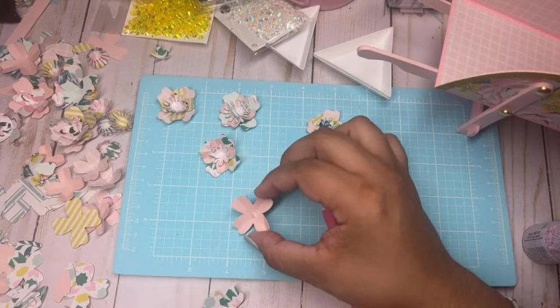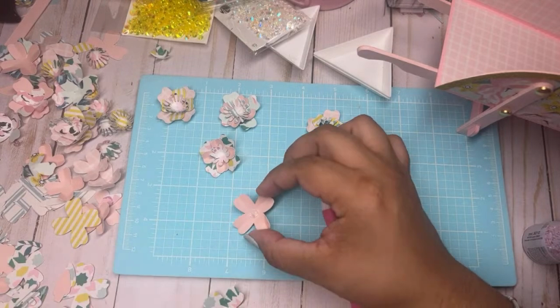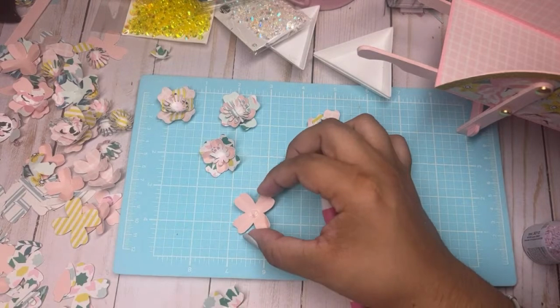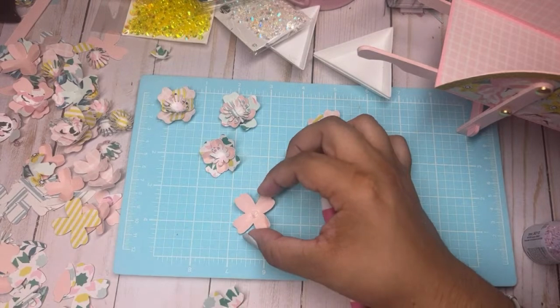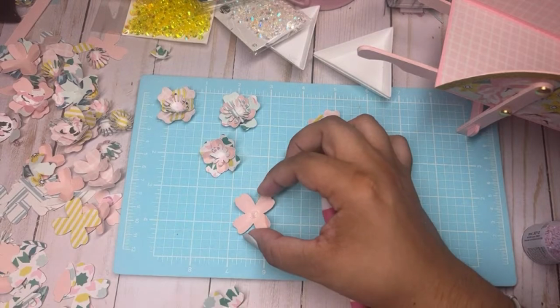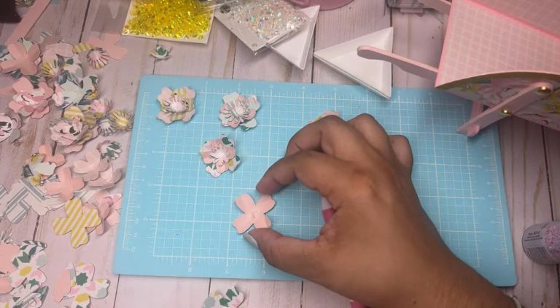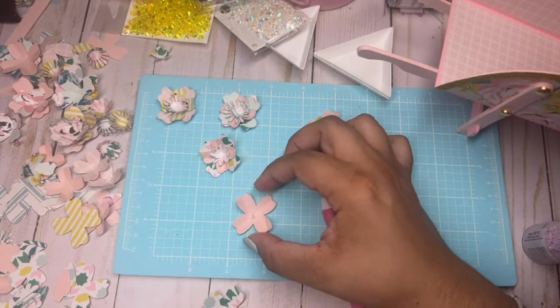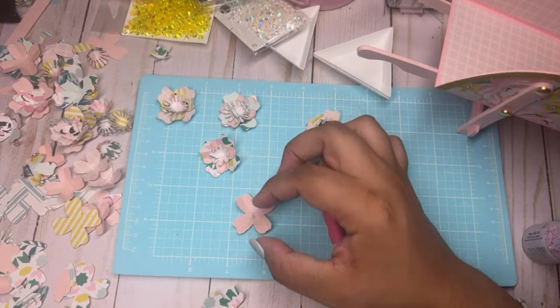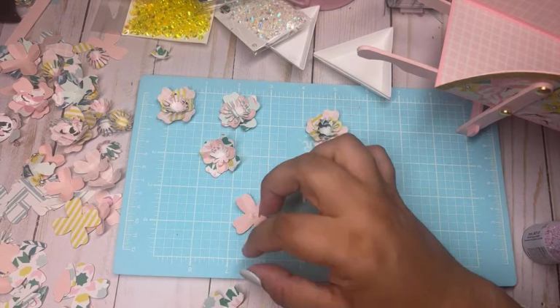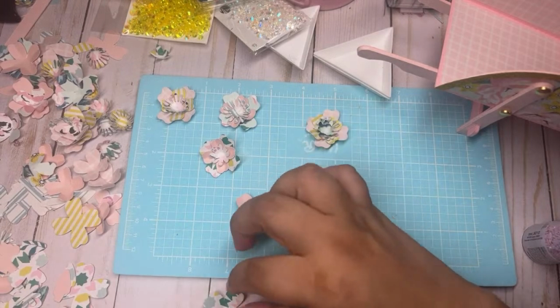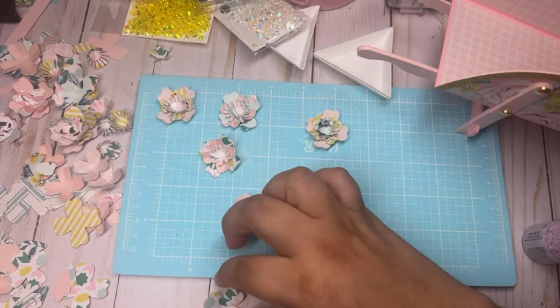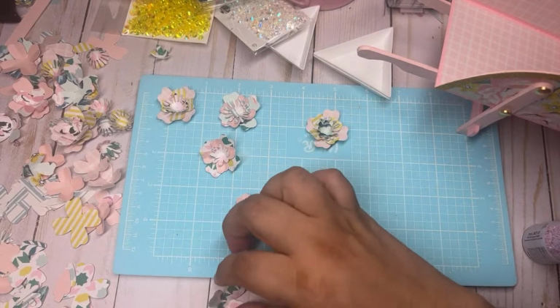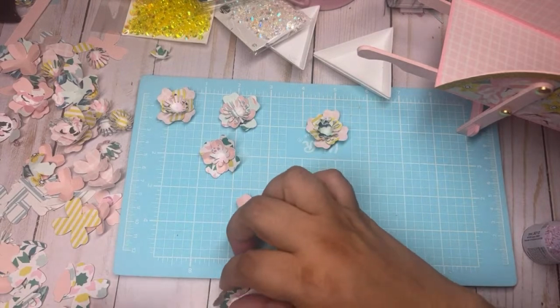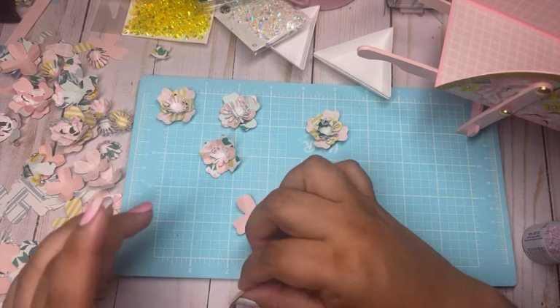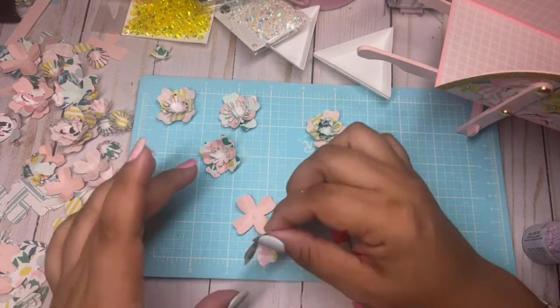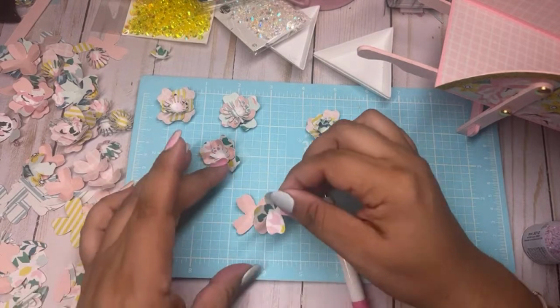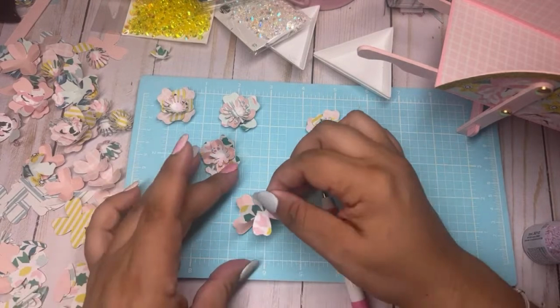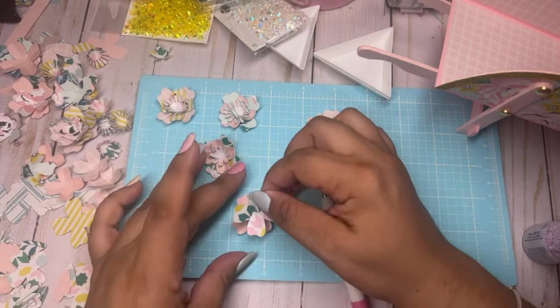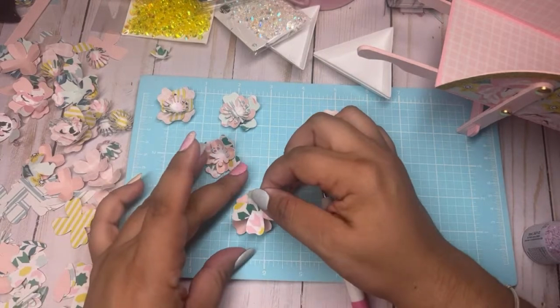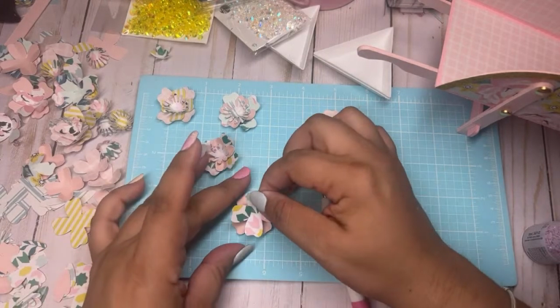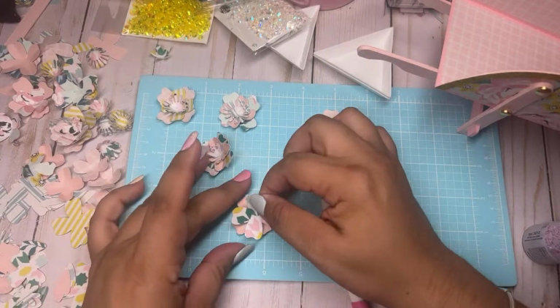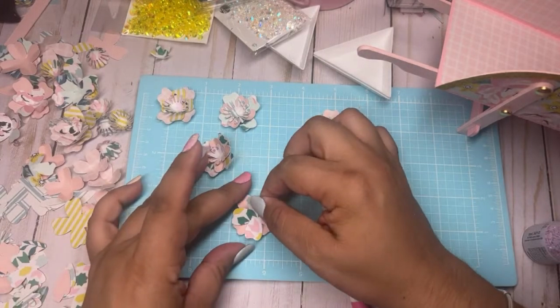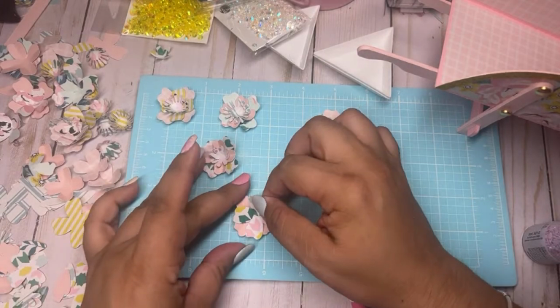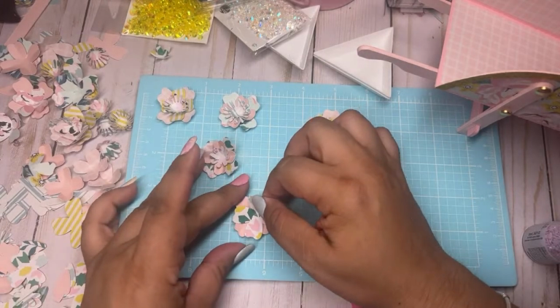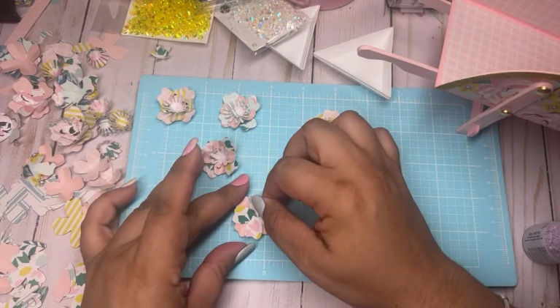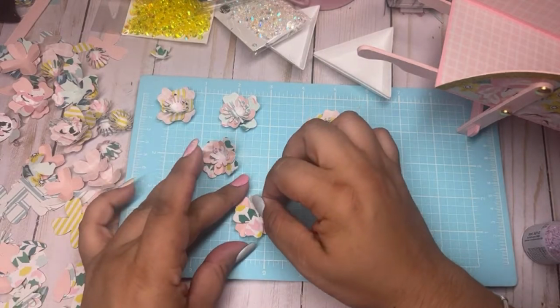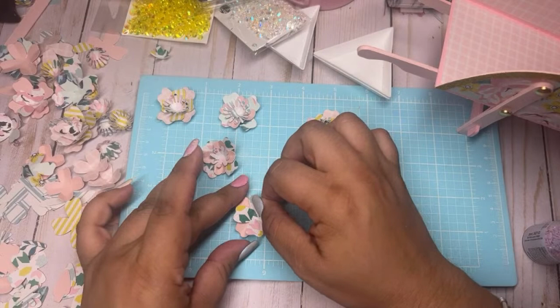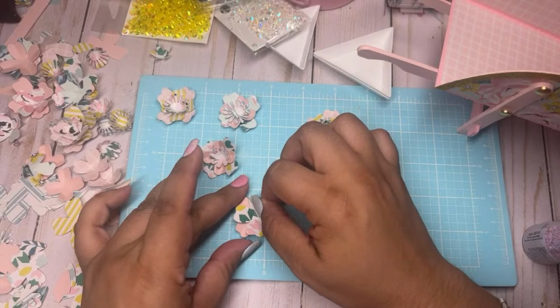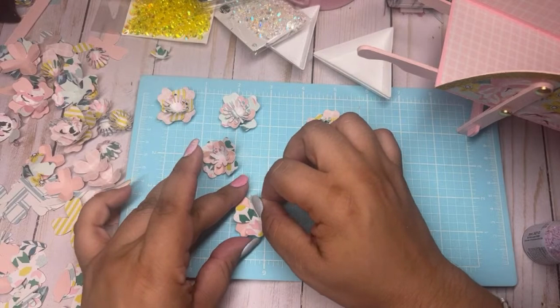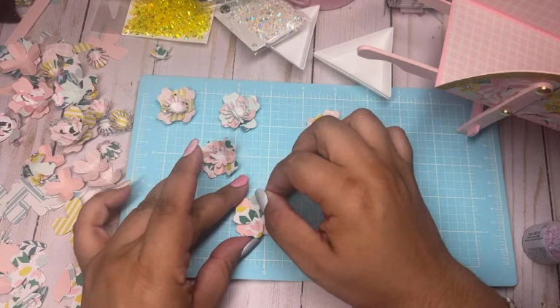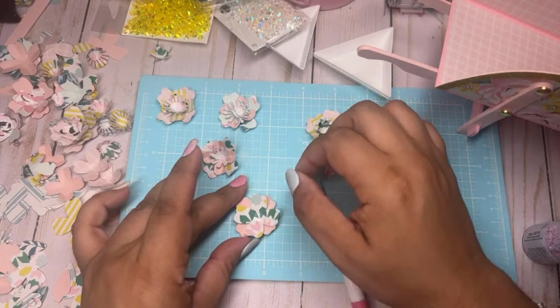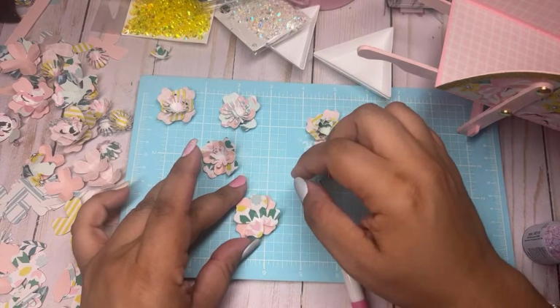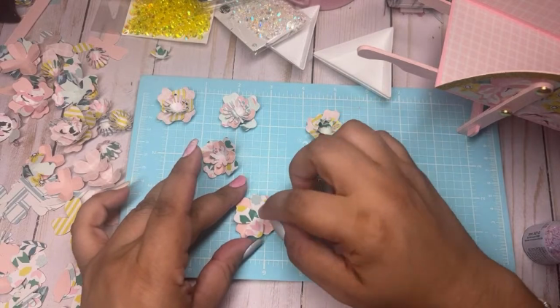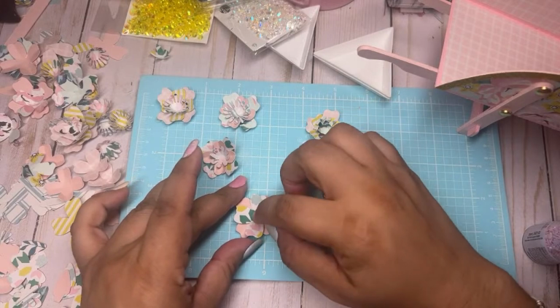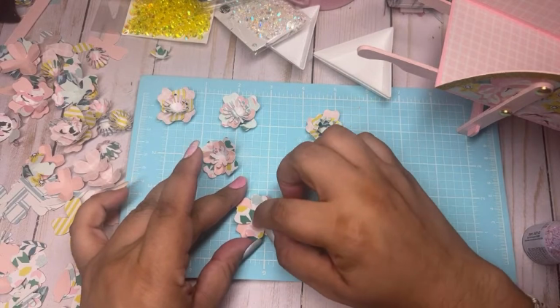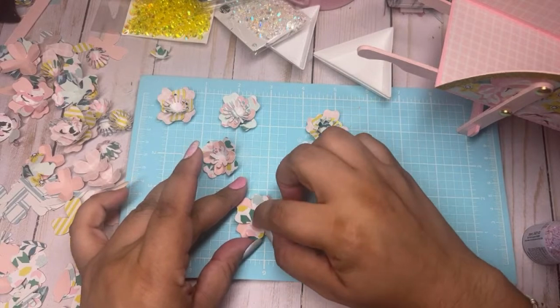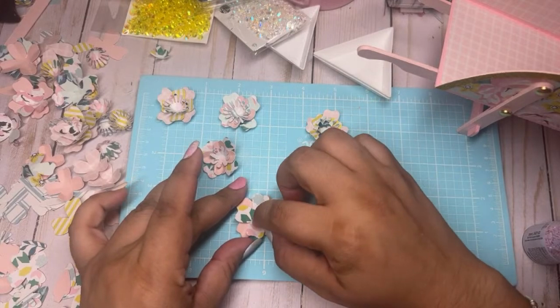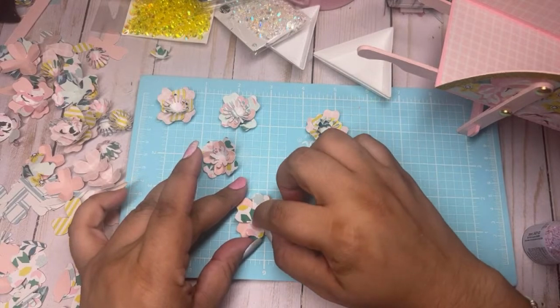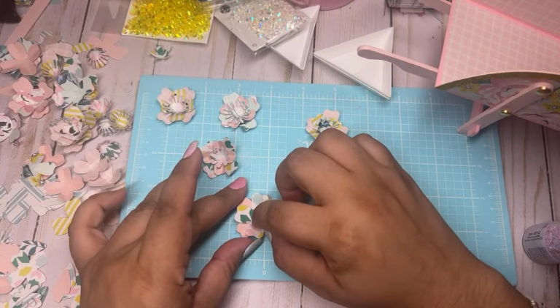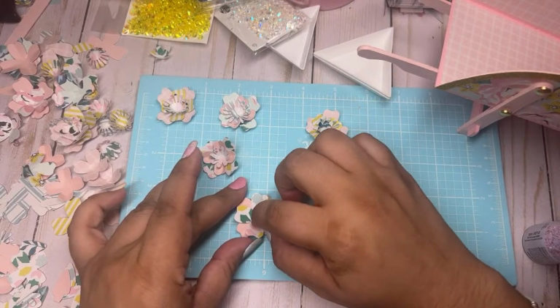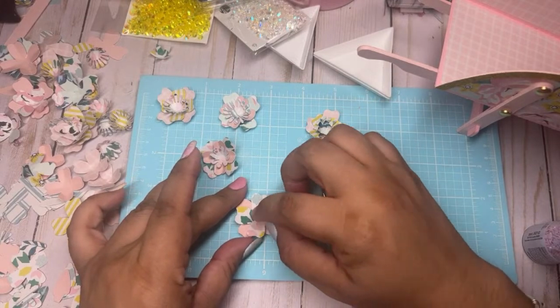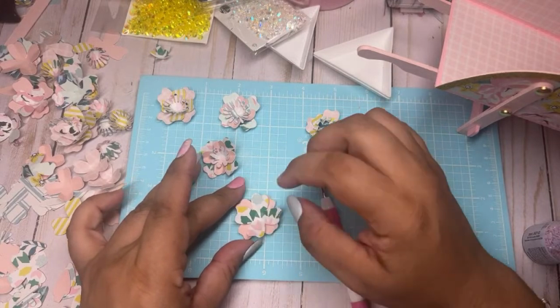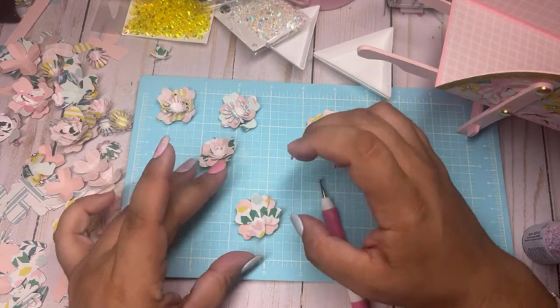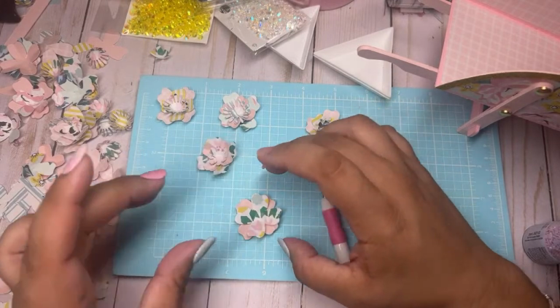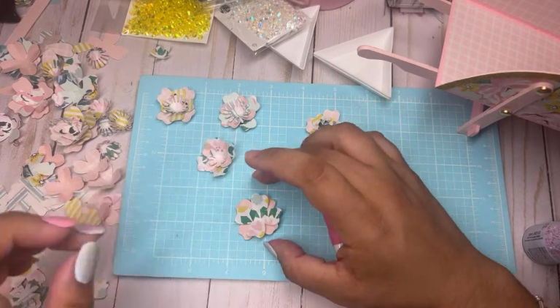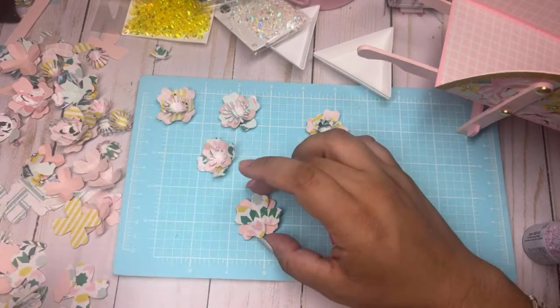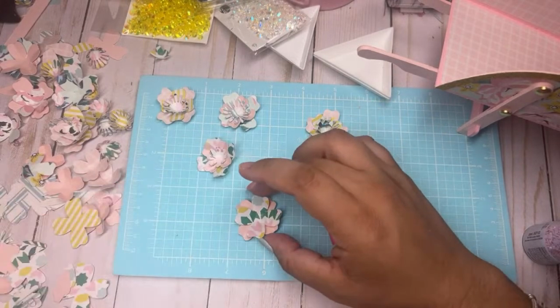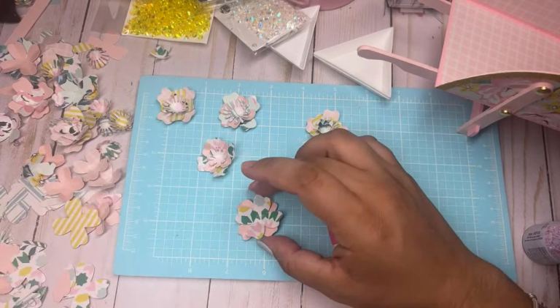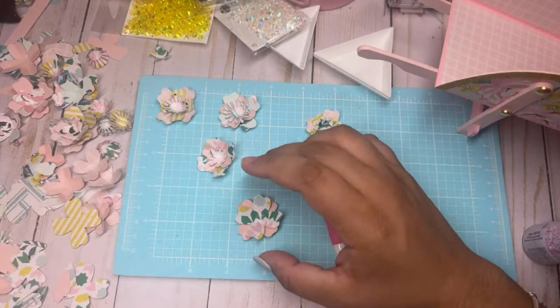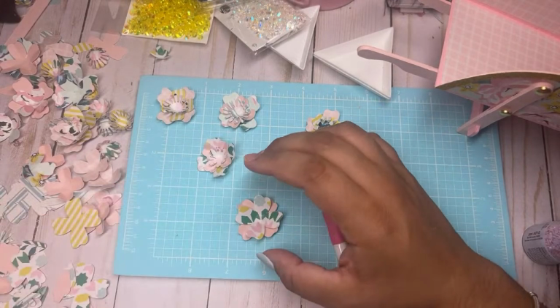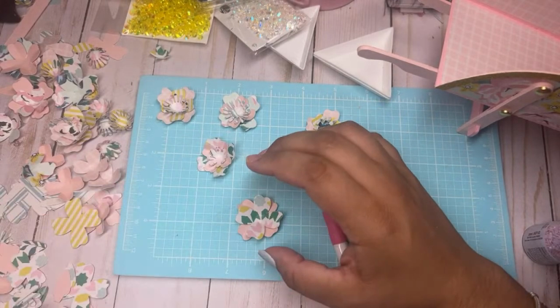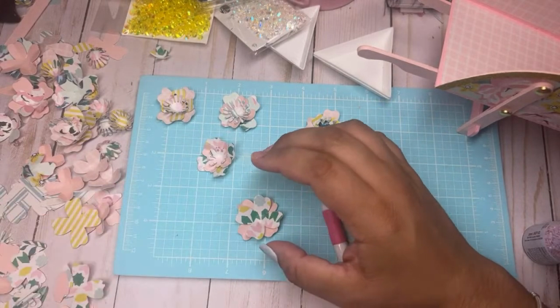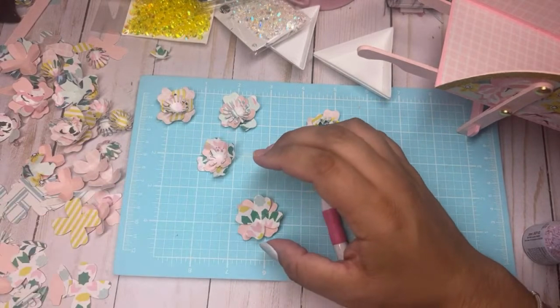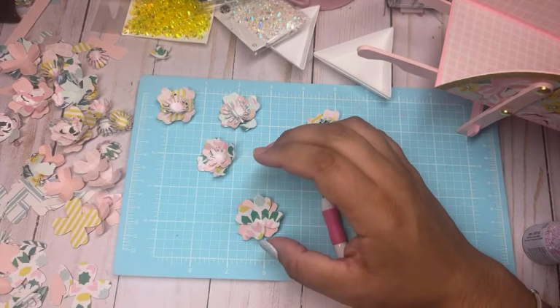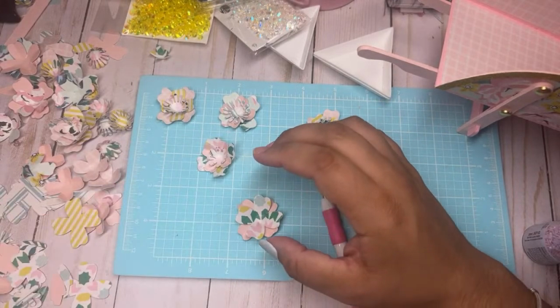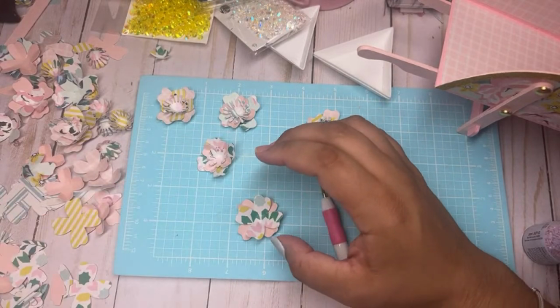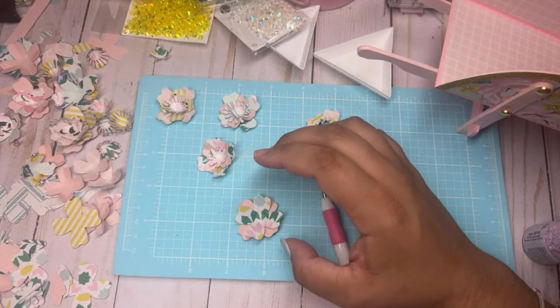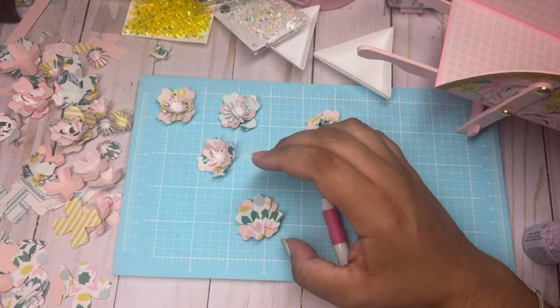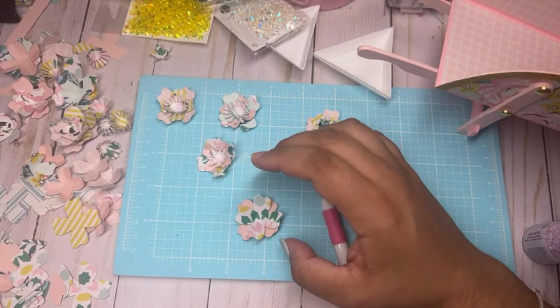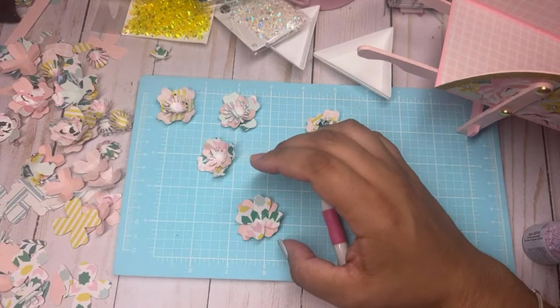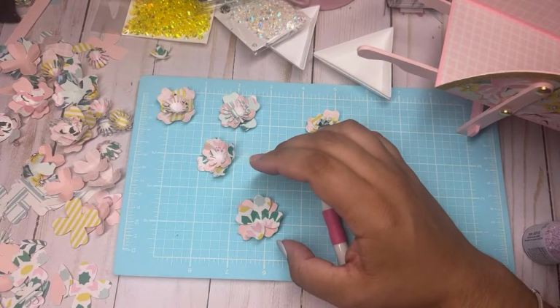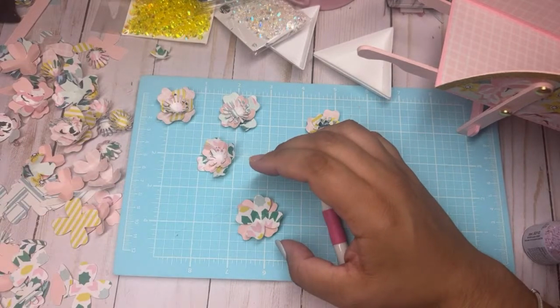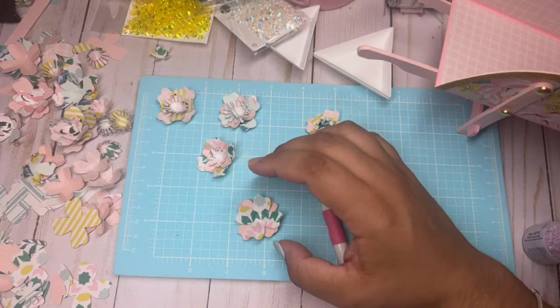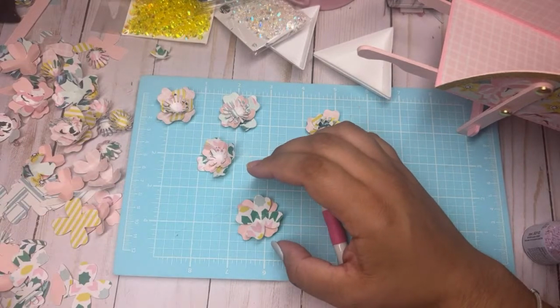I want to do a solid on the bottom. Just go to town and use your scraps — you can get a lot of flowers done.